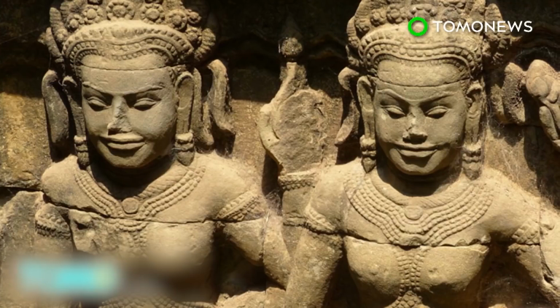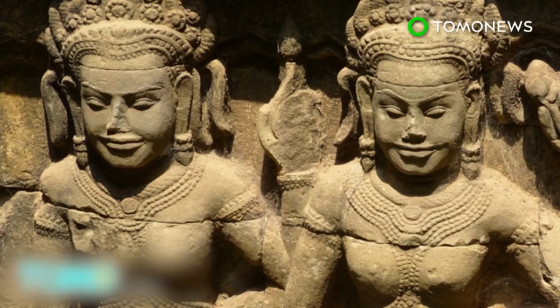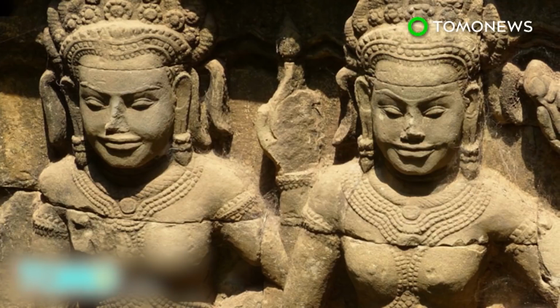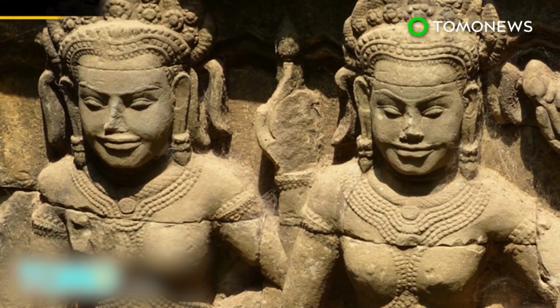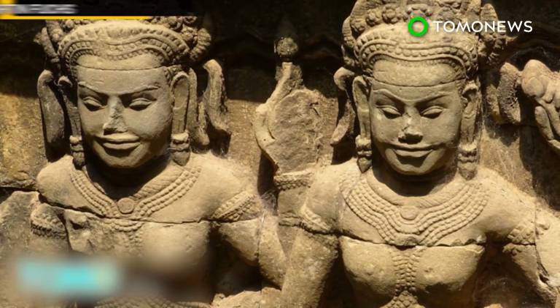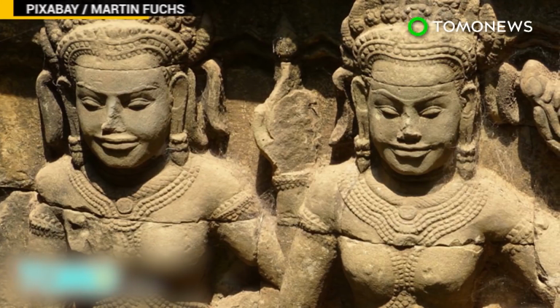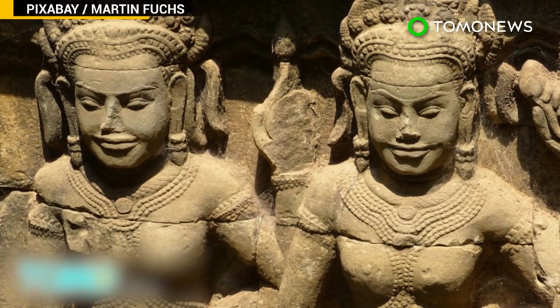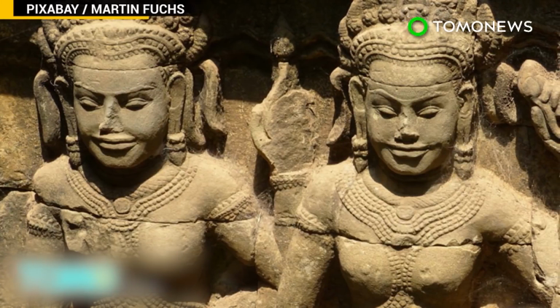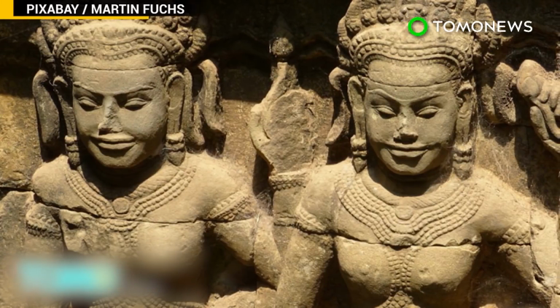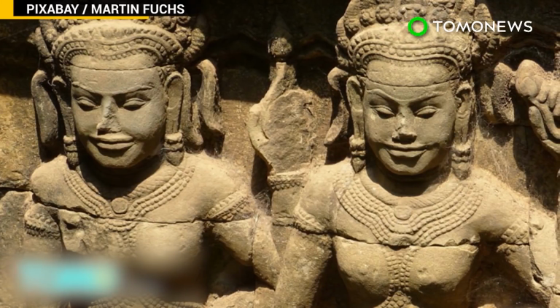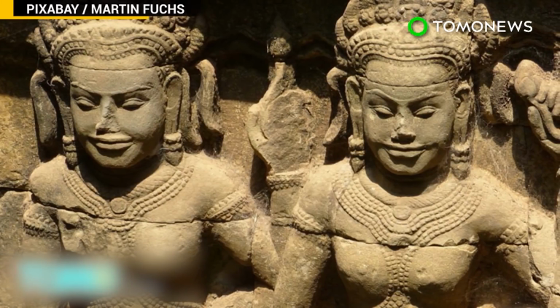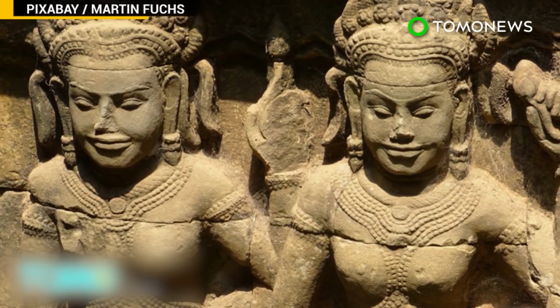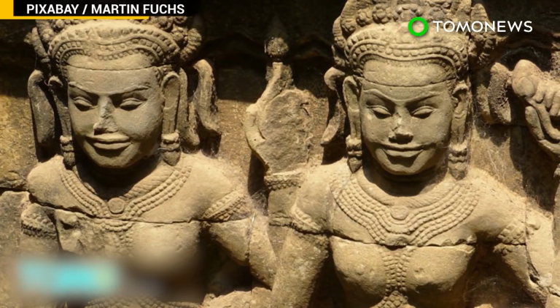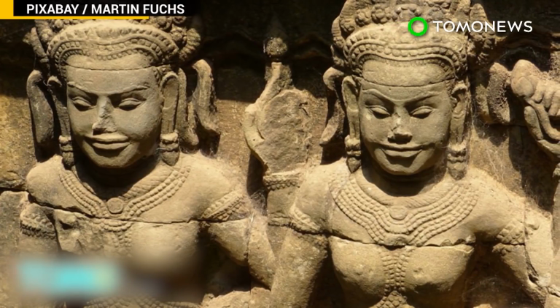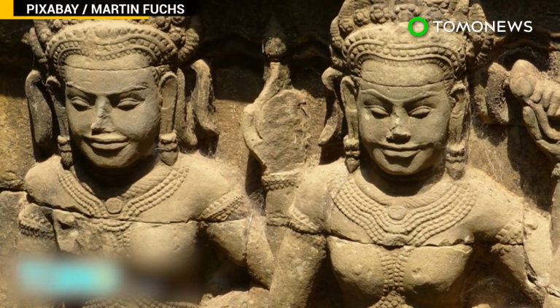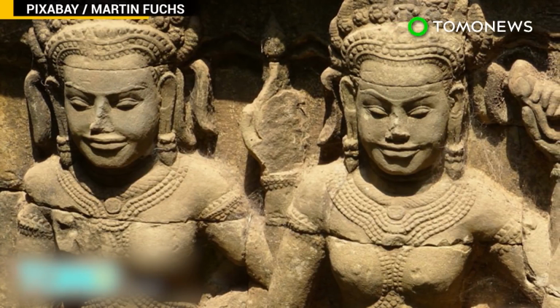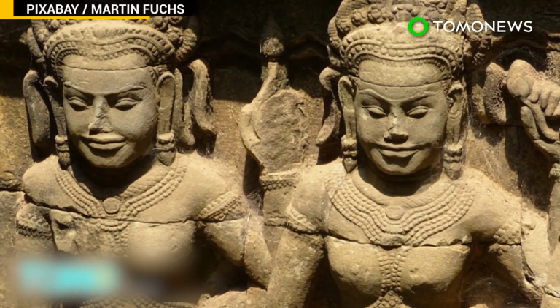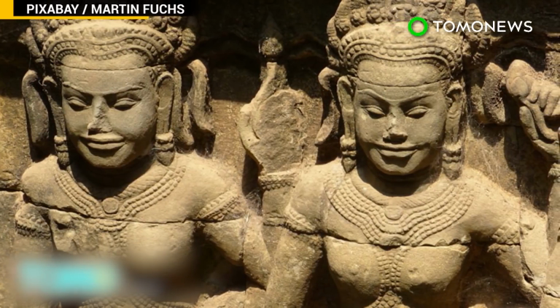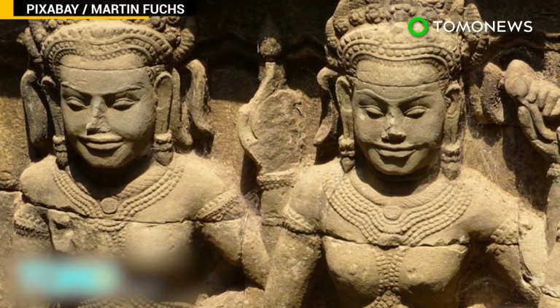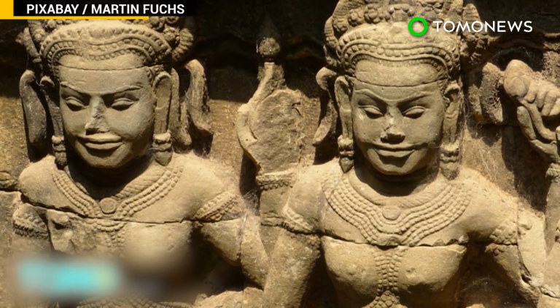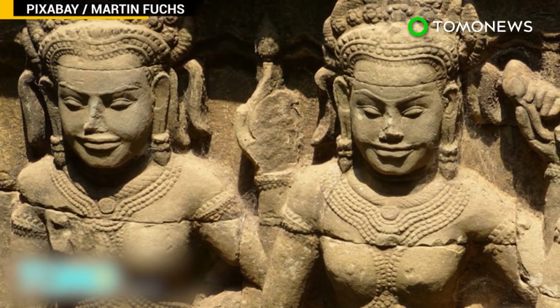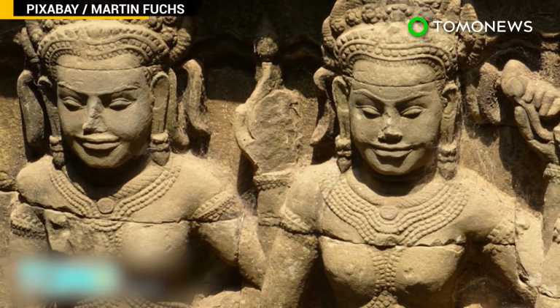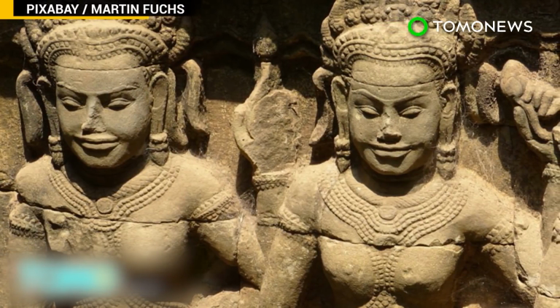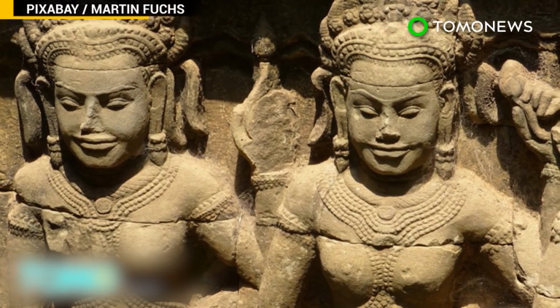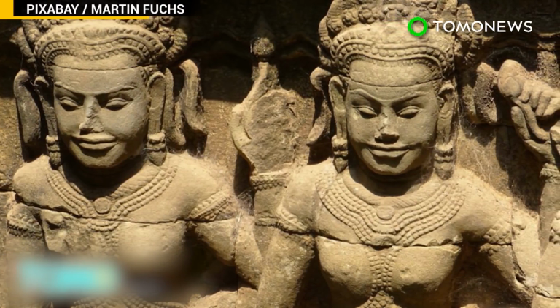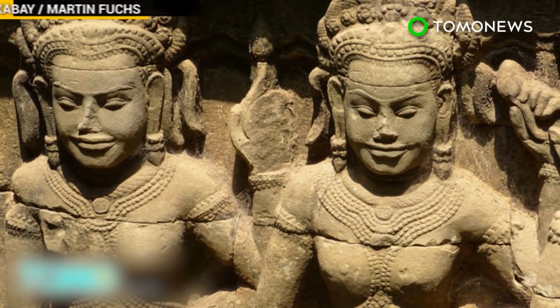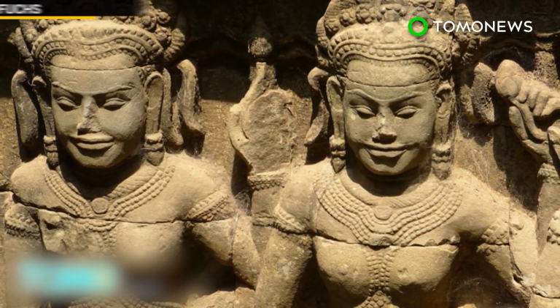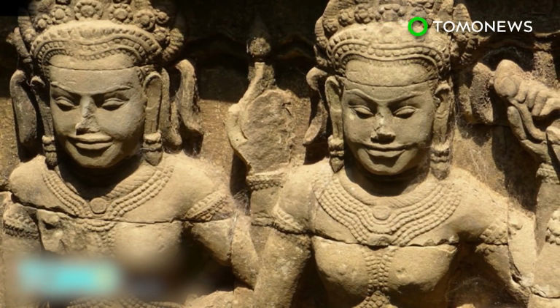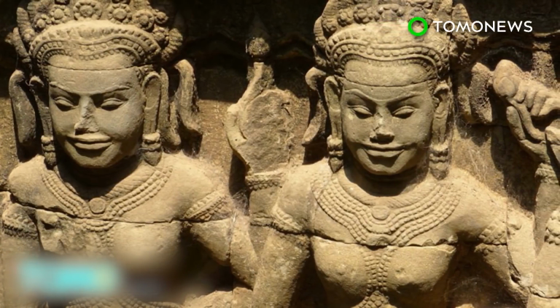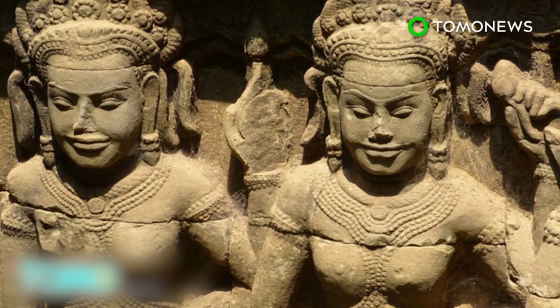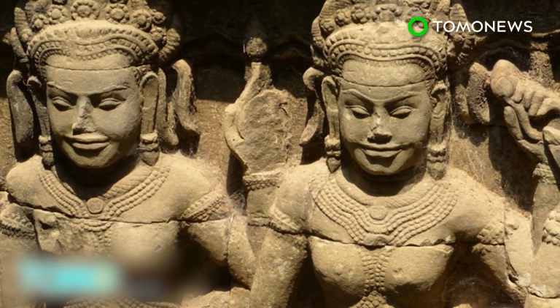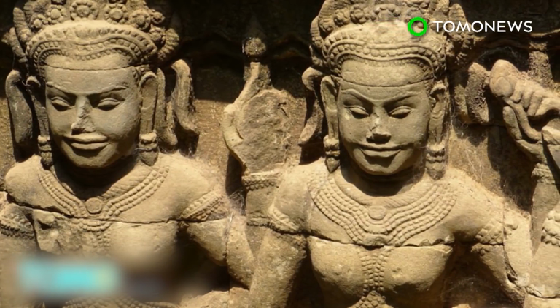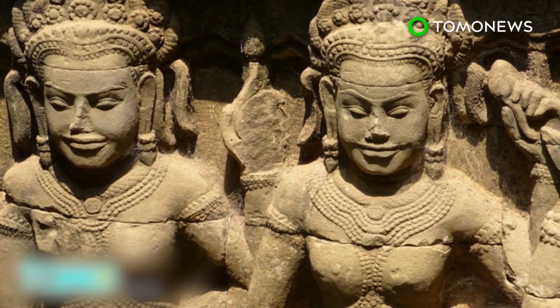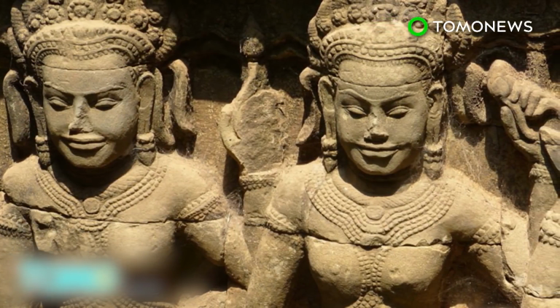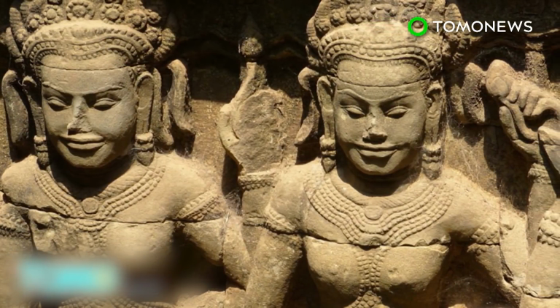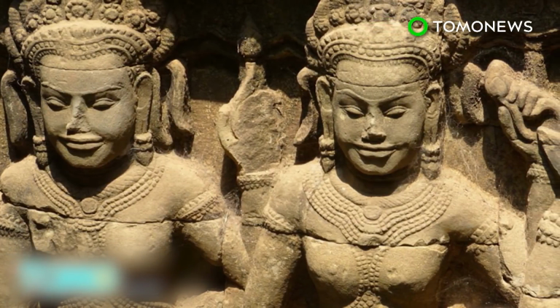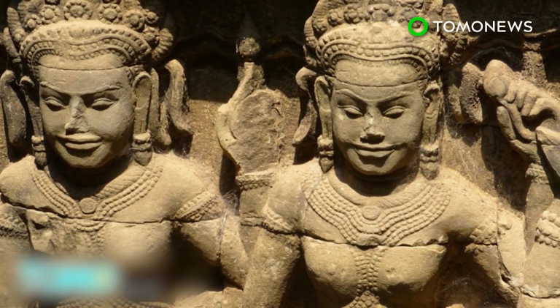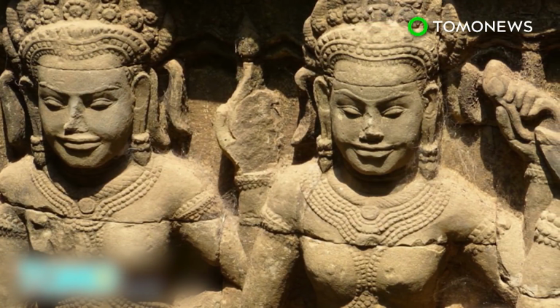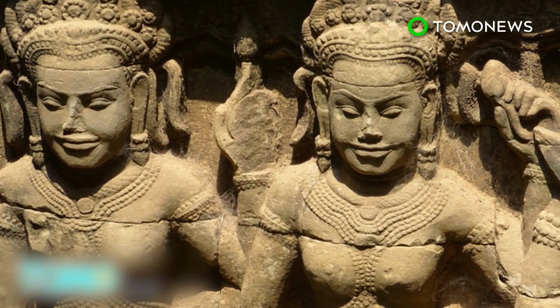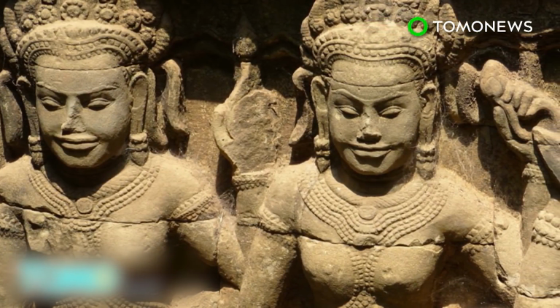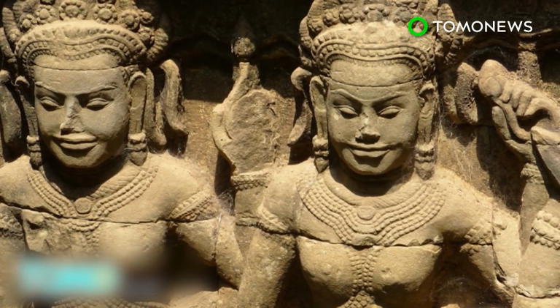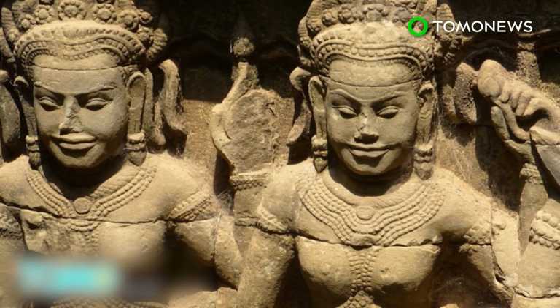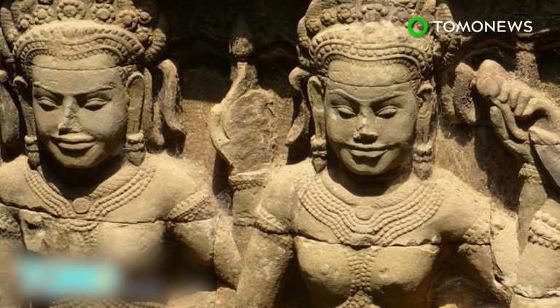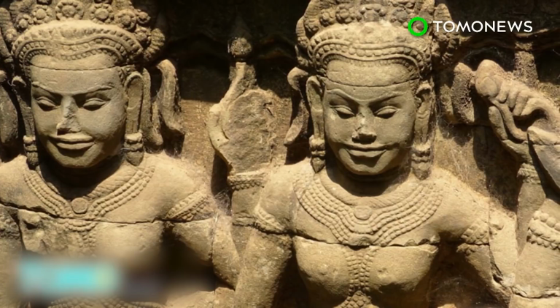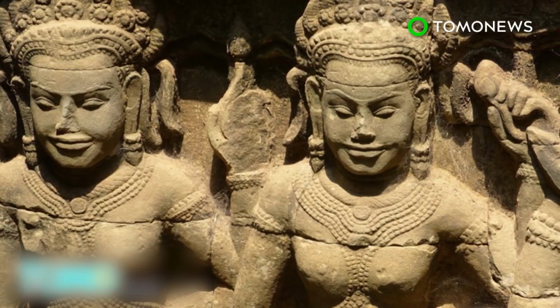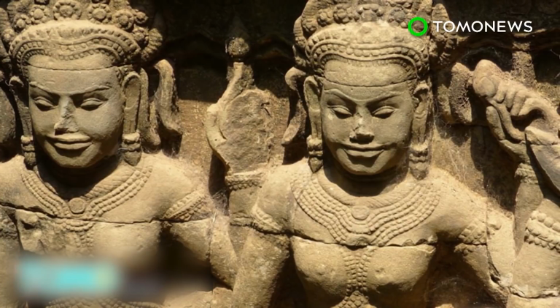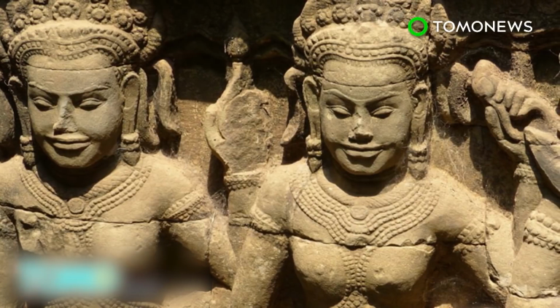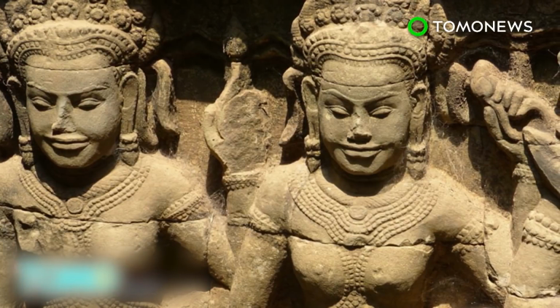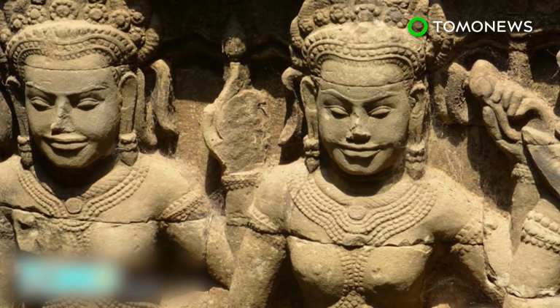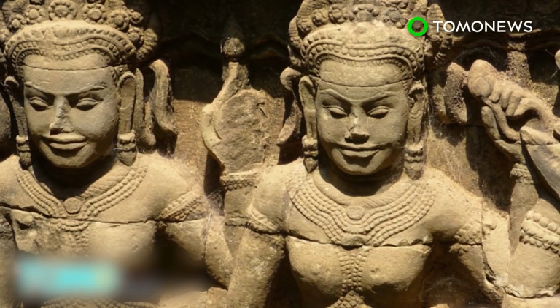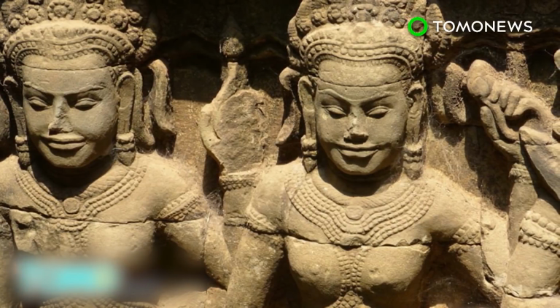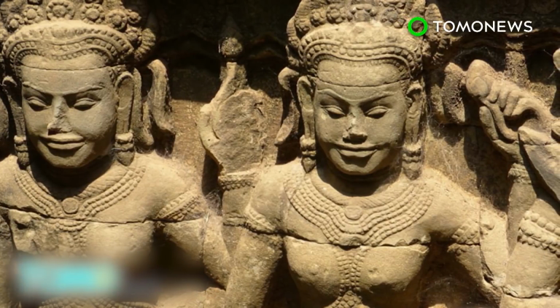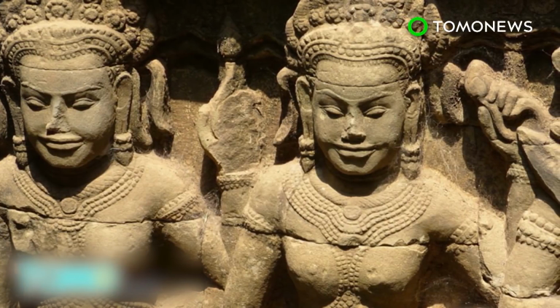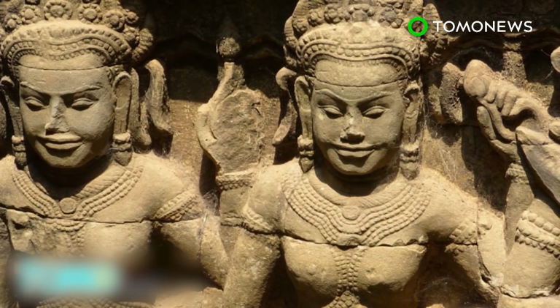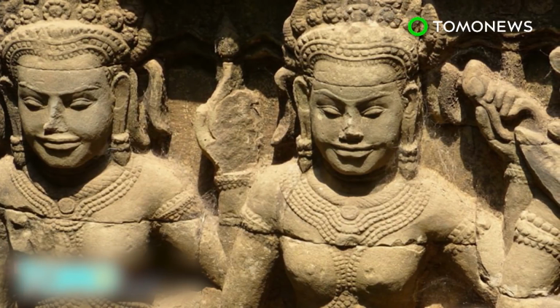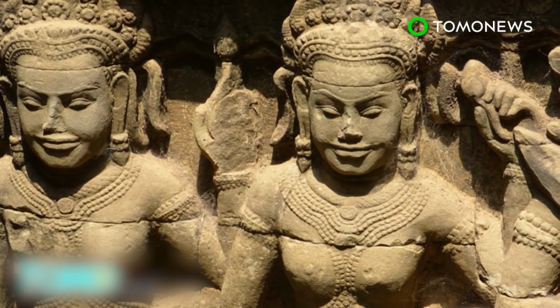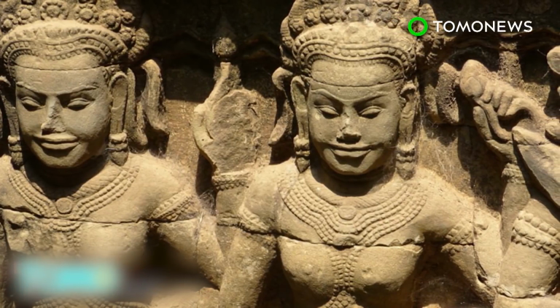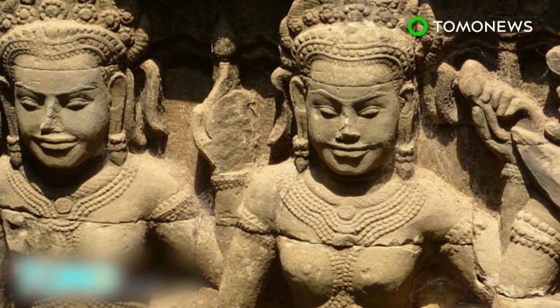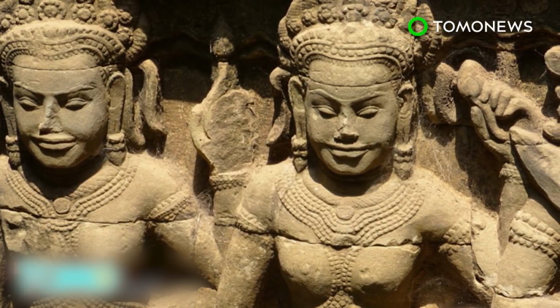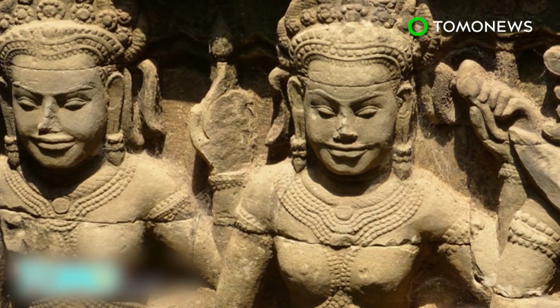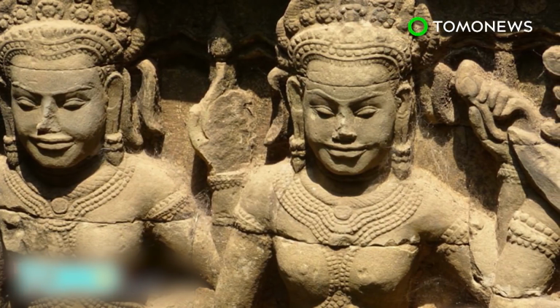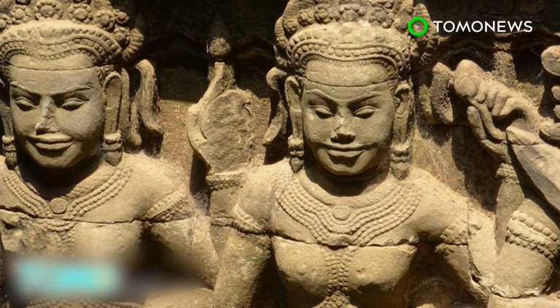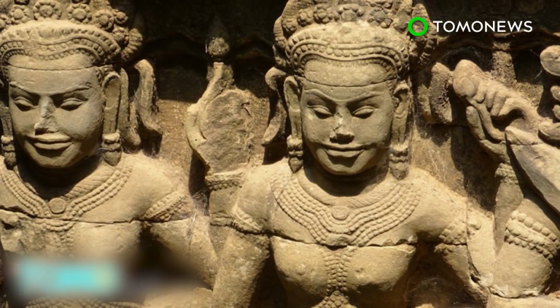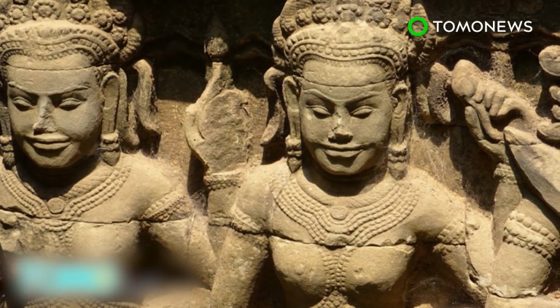Historians say the groundbreaking discovery will help us understand more about Angkorian civilization and the decline of the Khmer Empire.